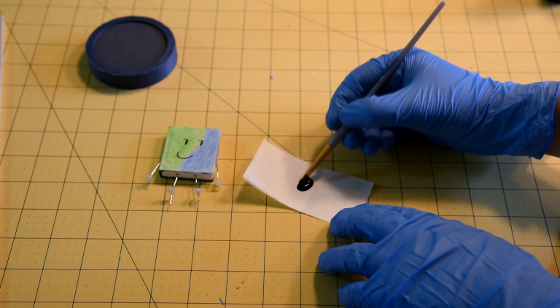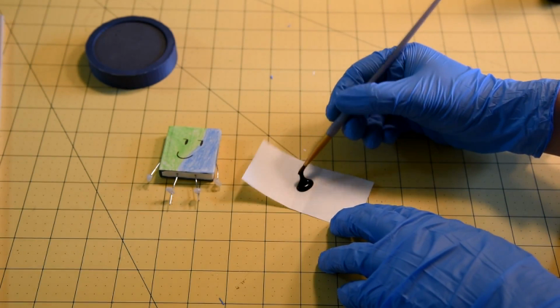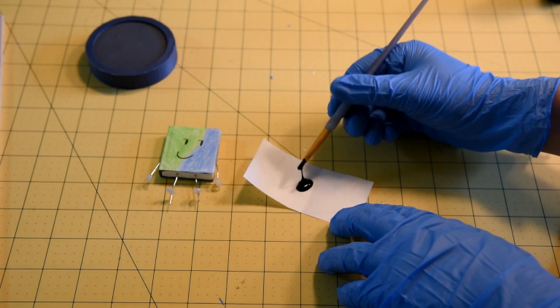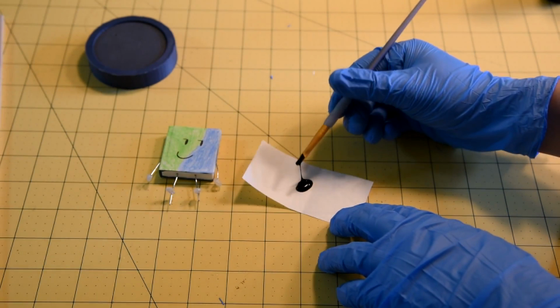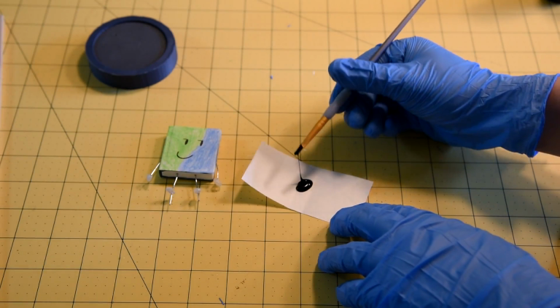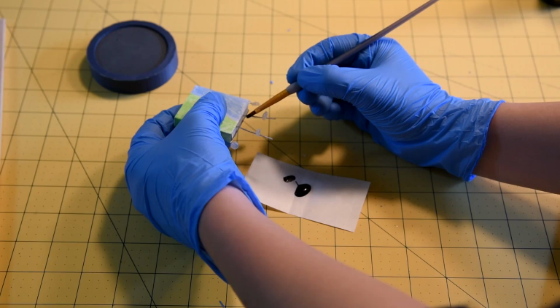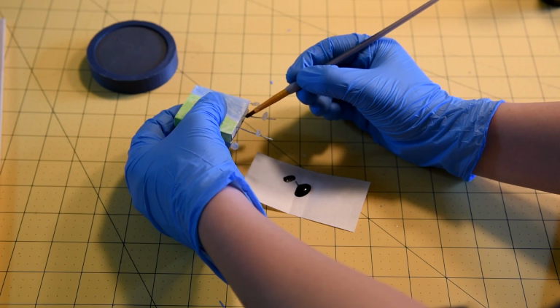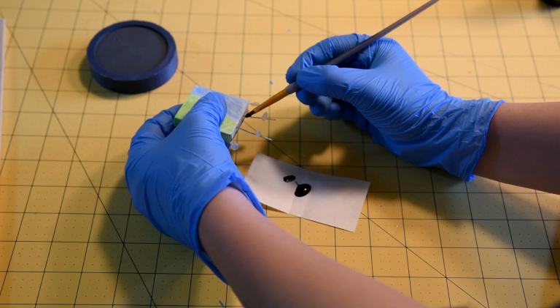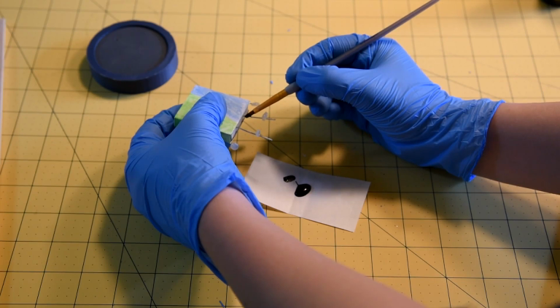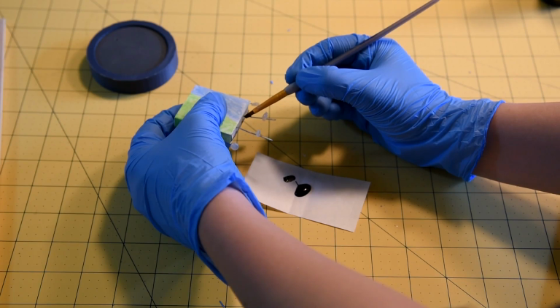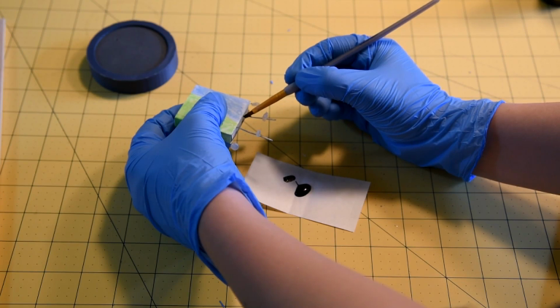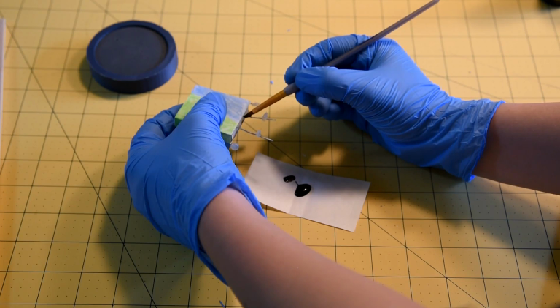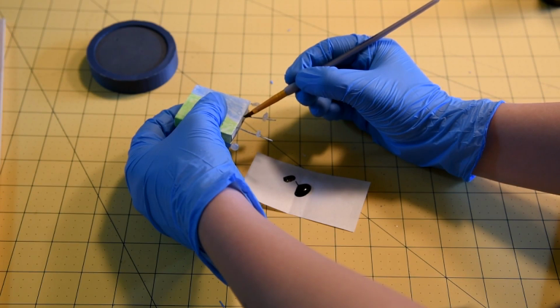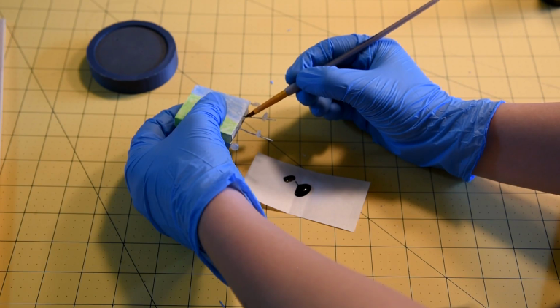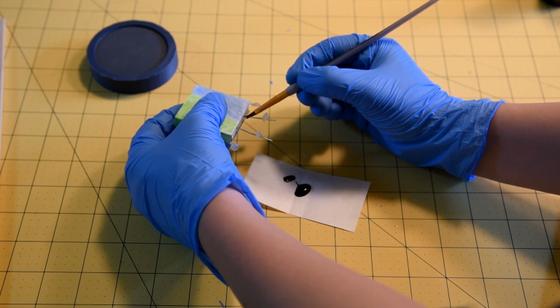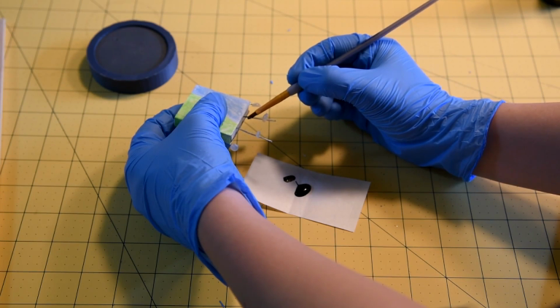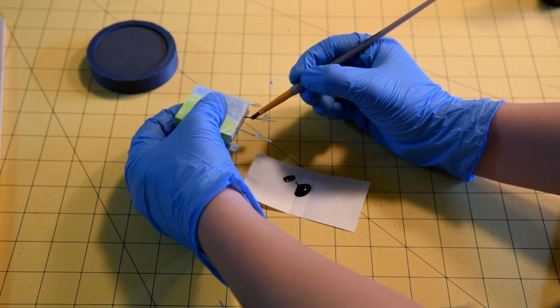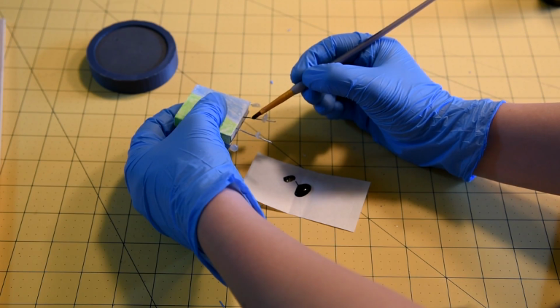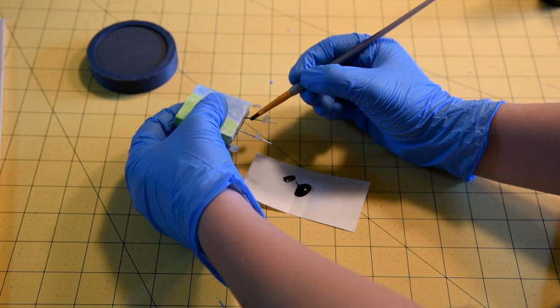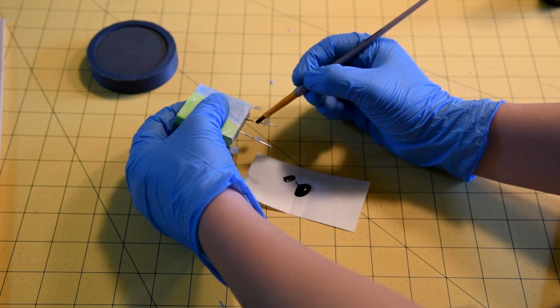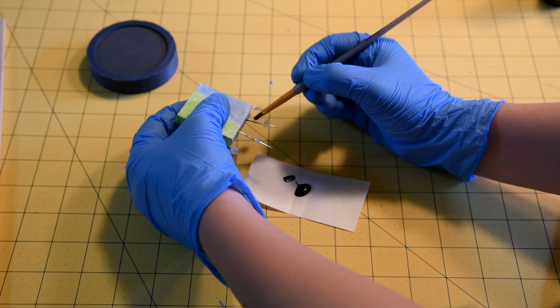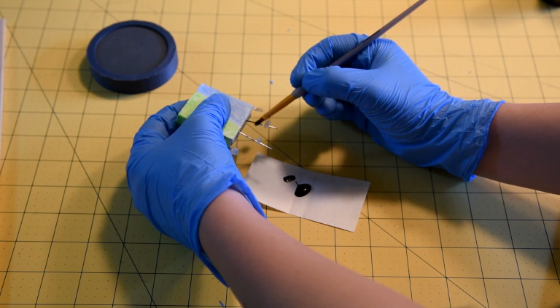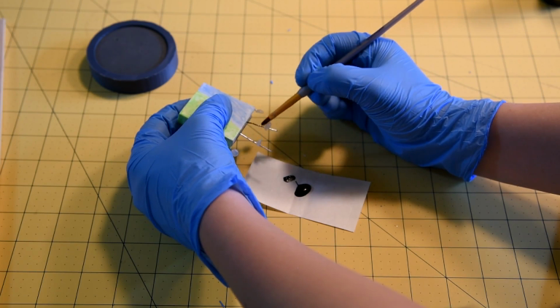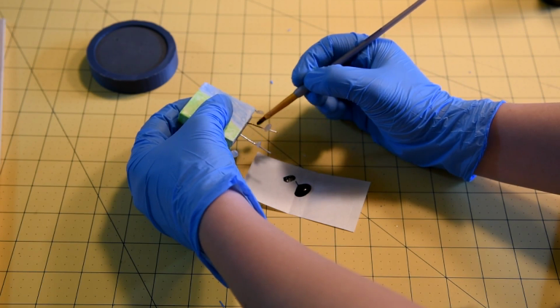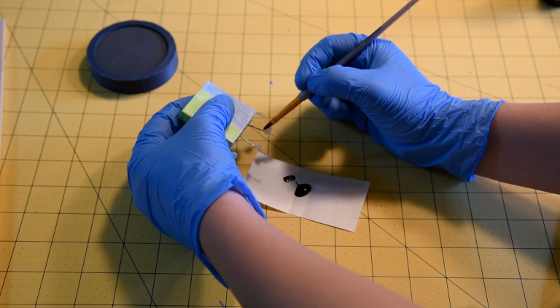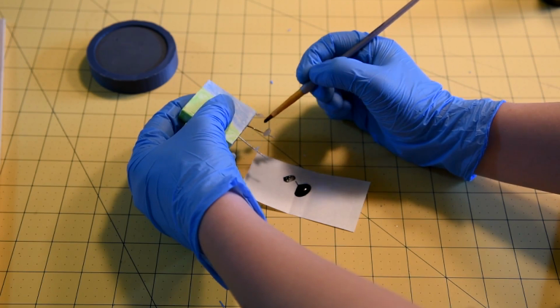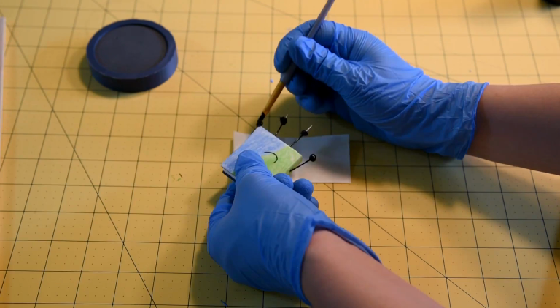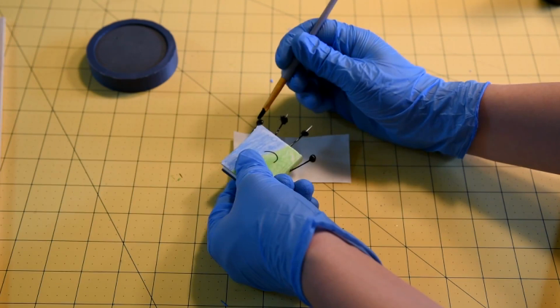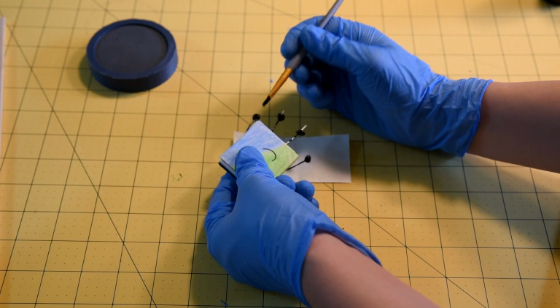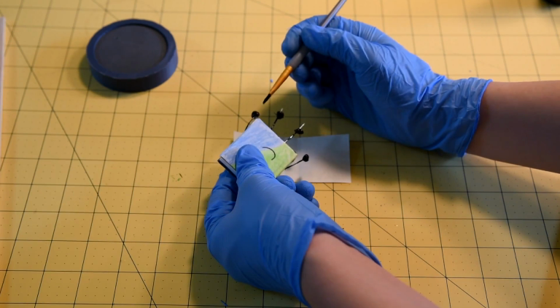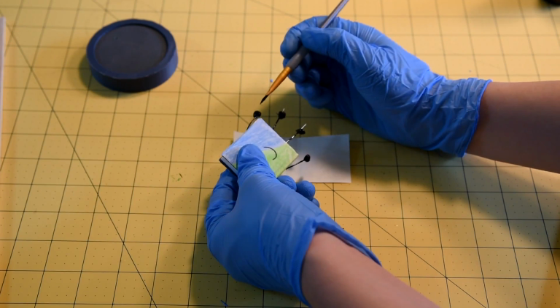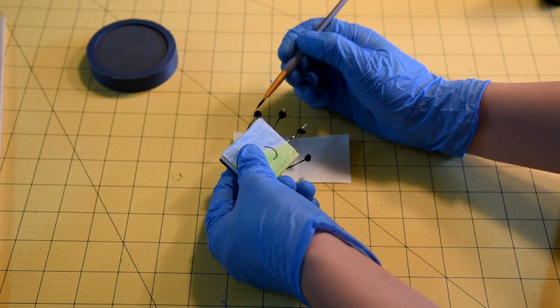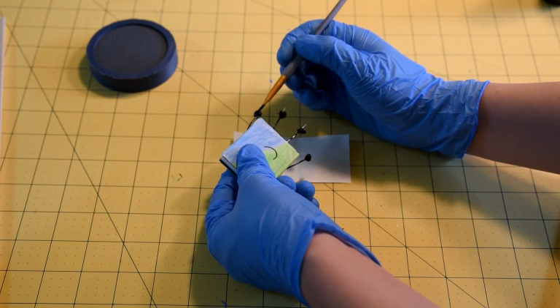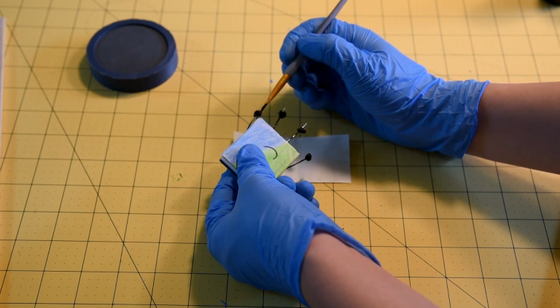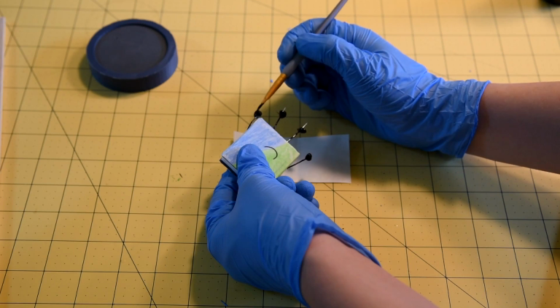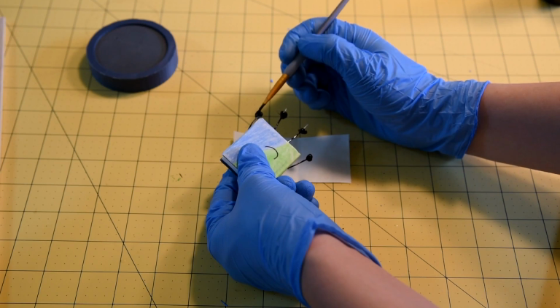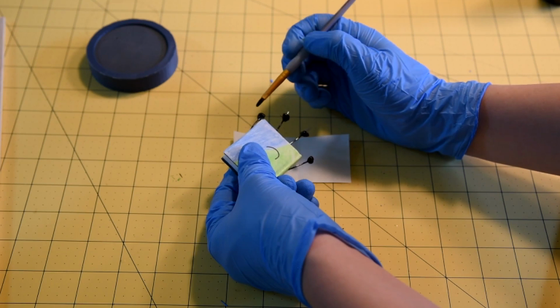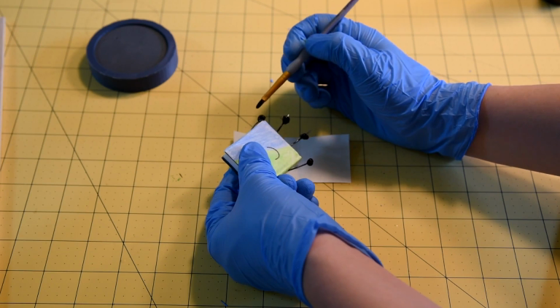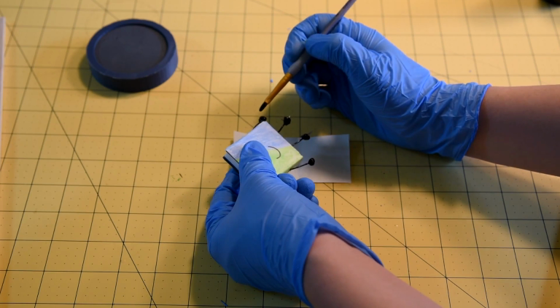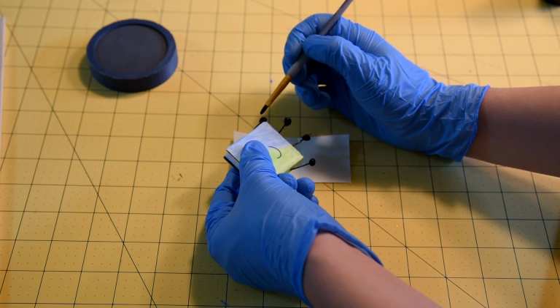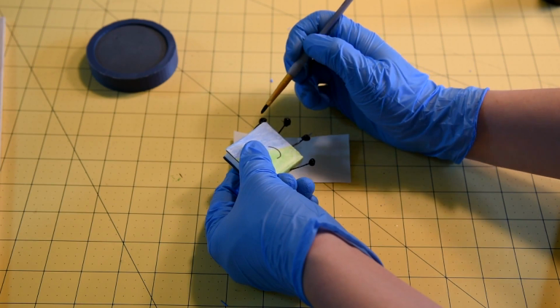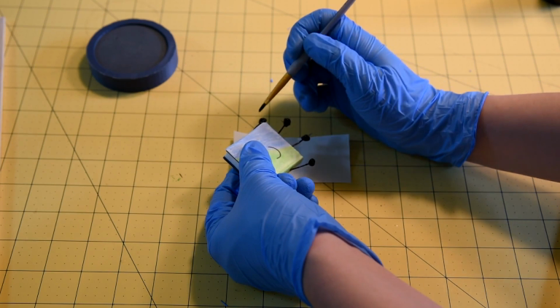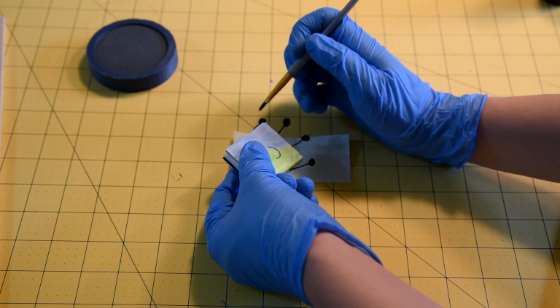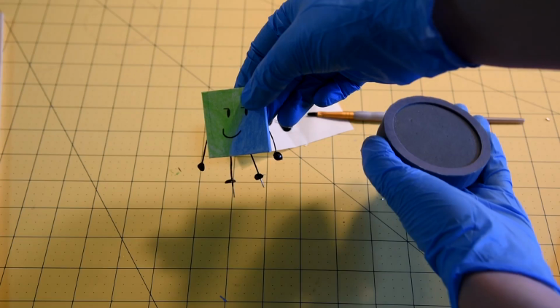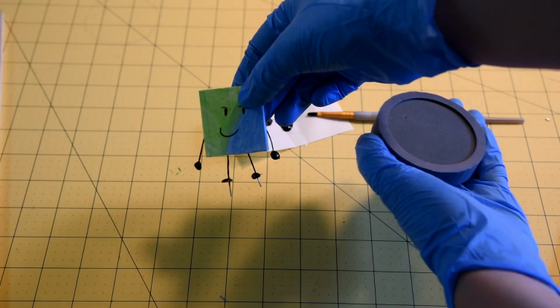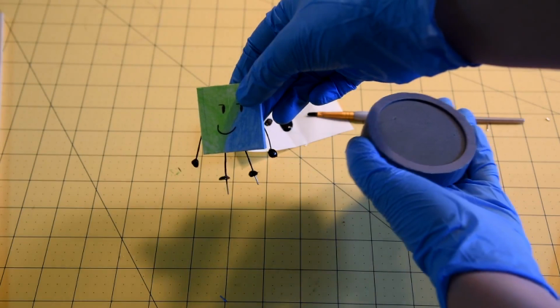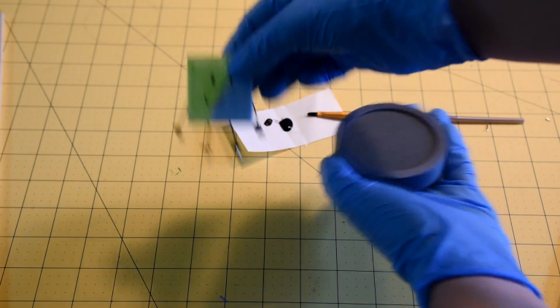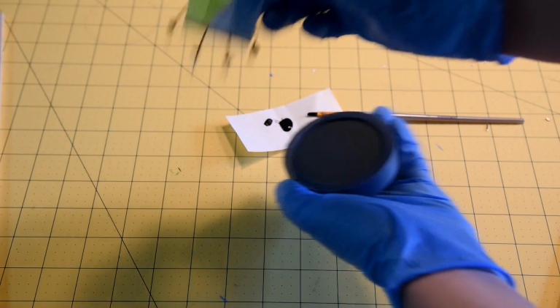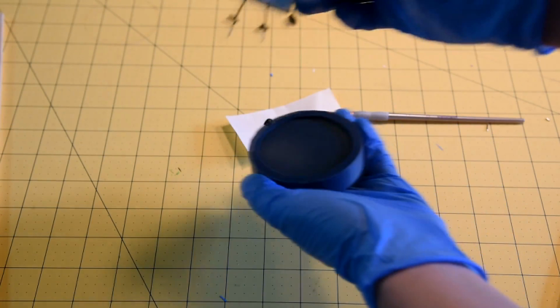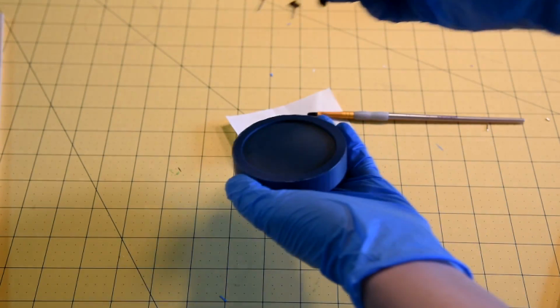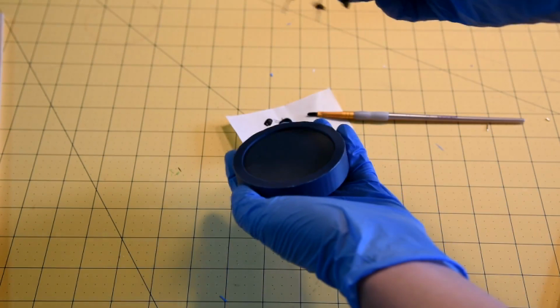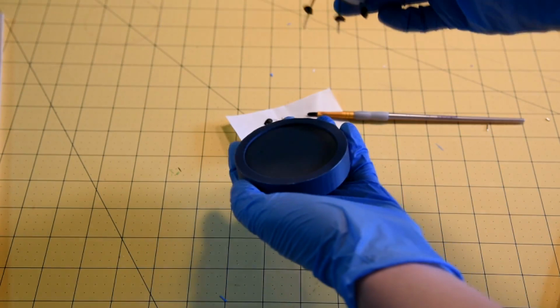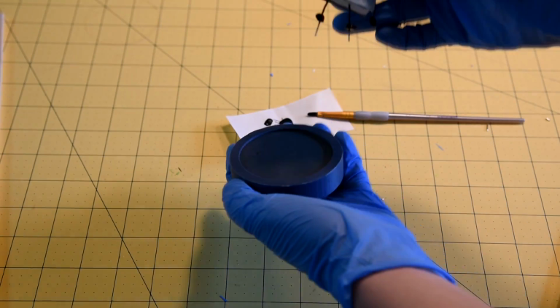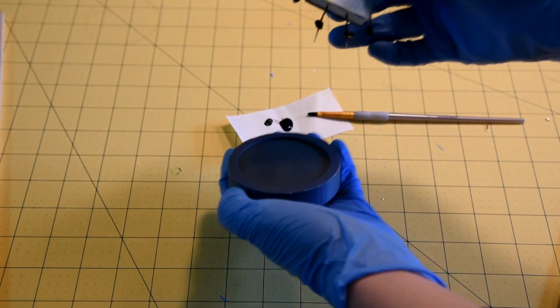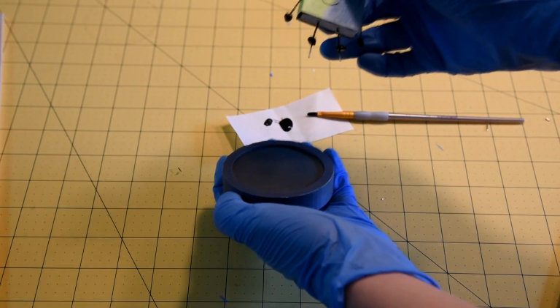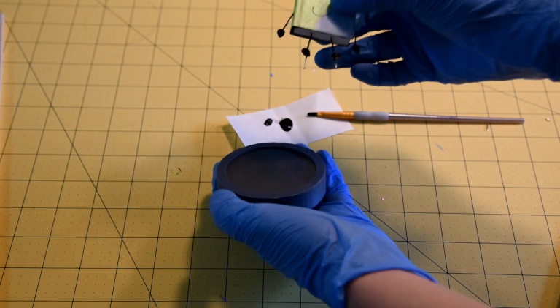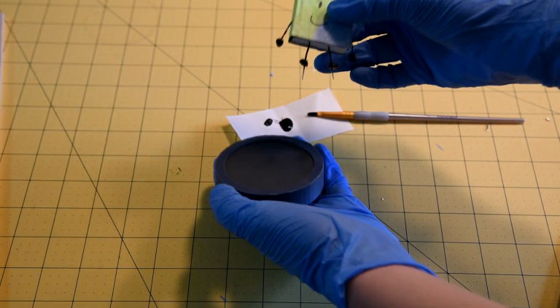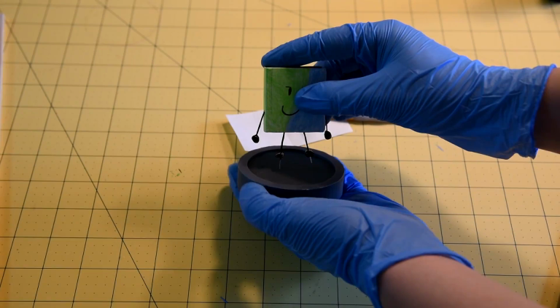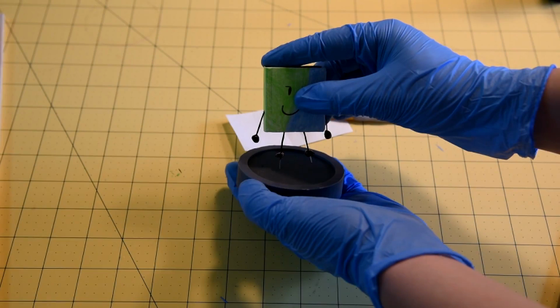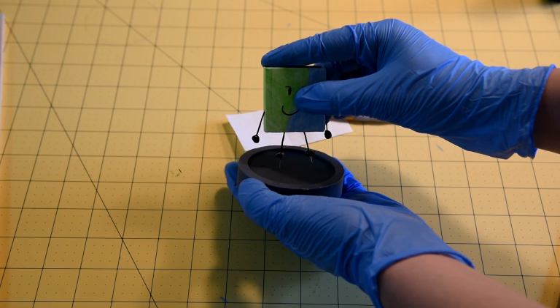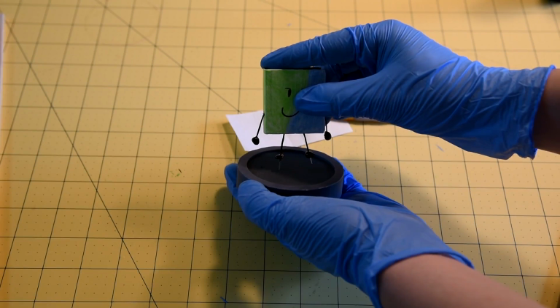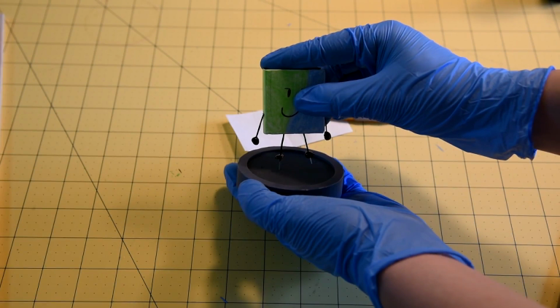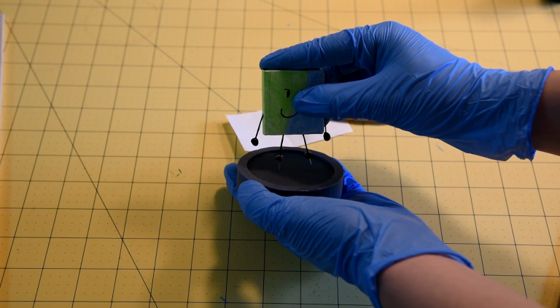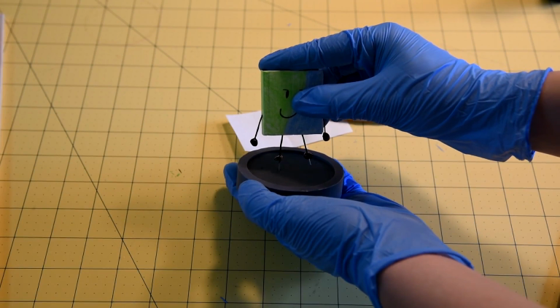Start painting and finish painting. Get the stand and put it in the stand.